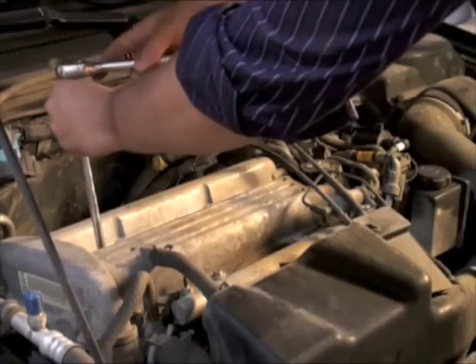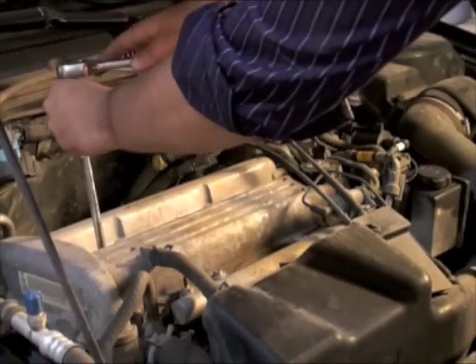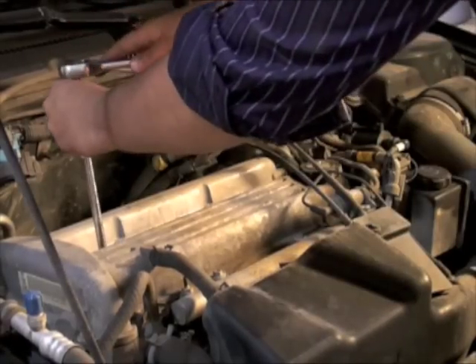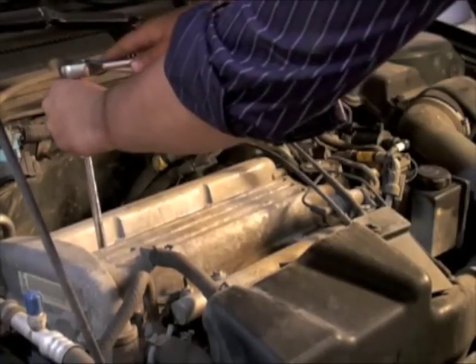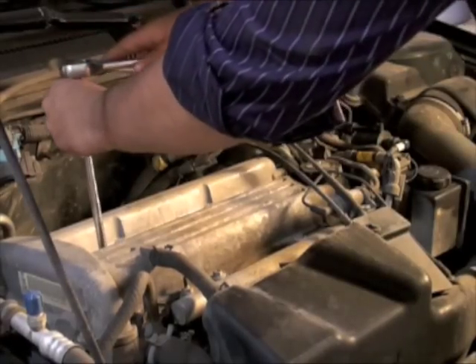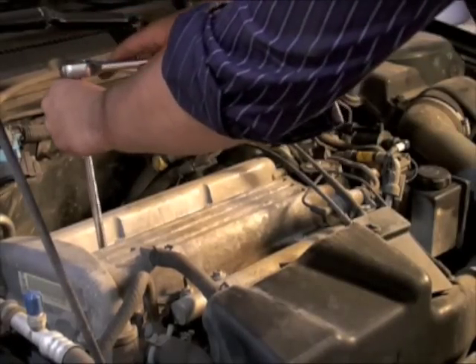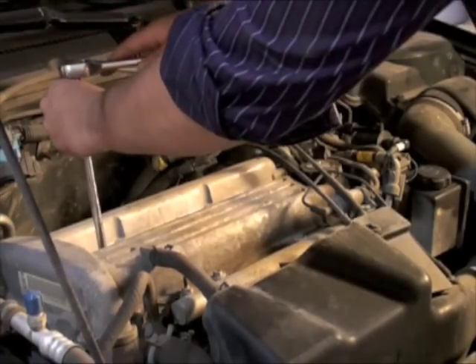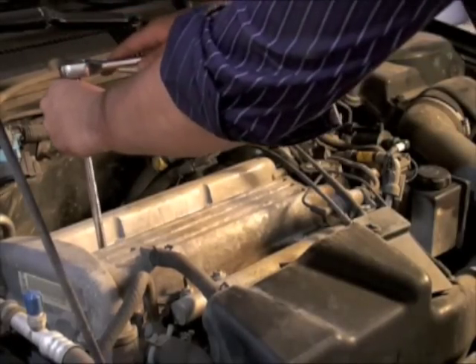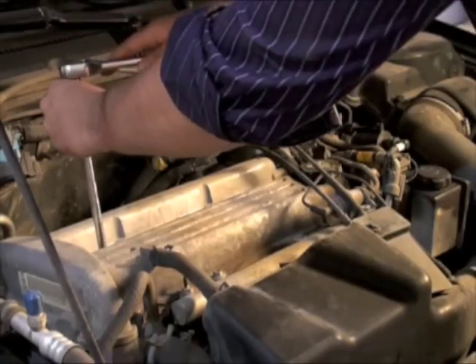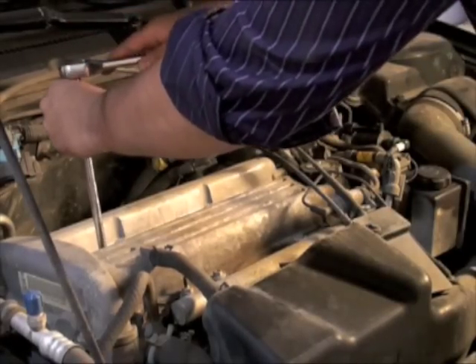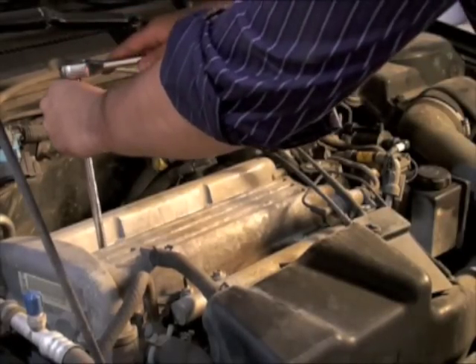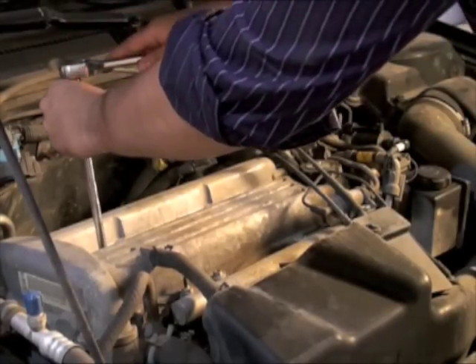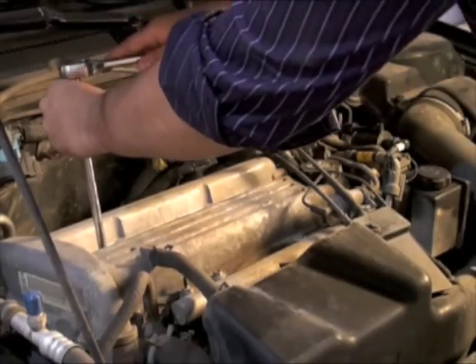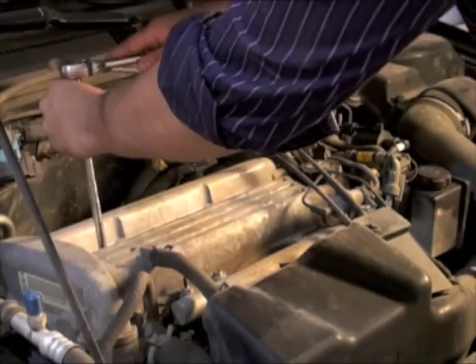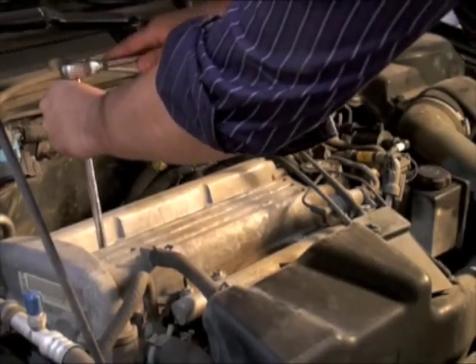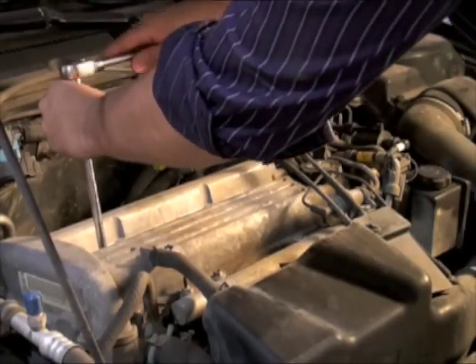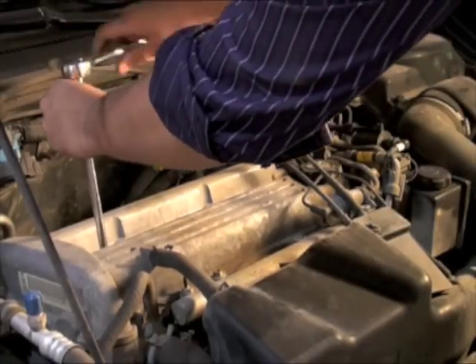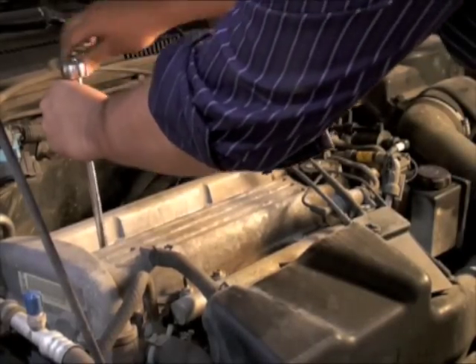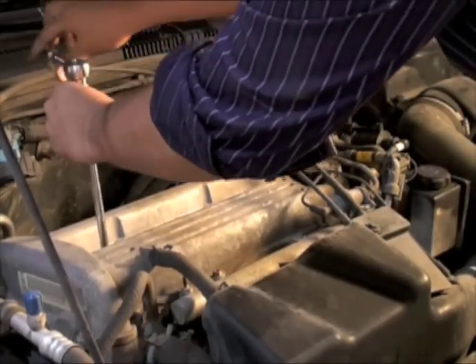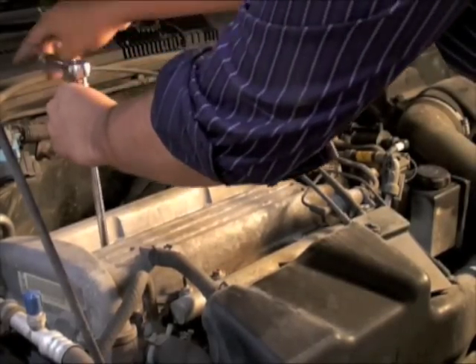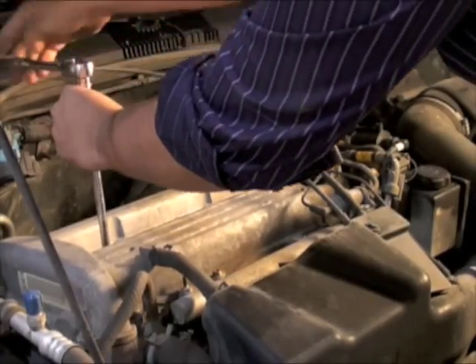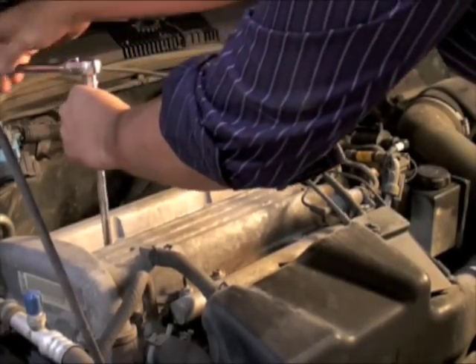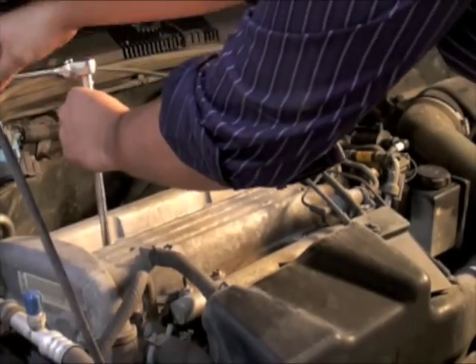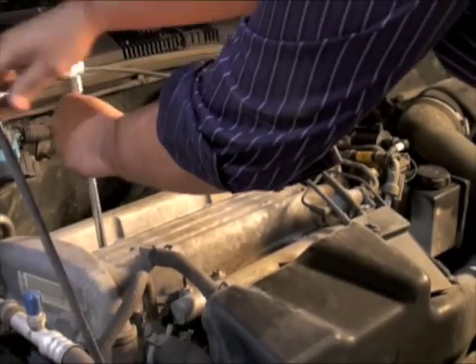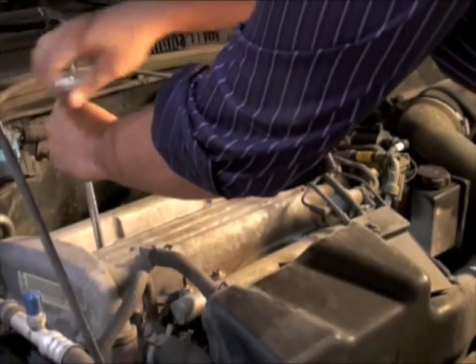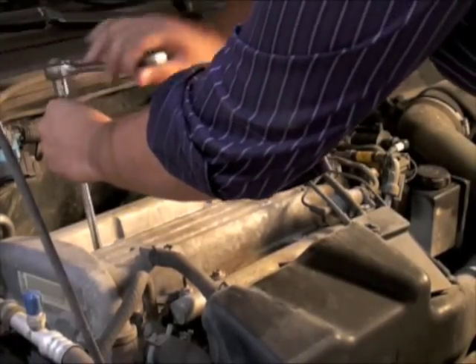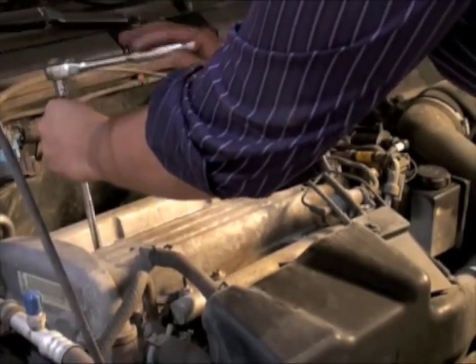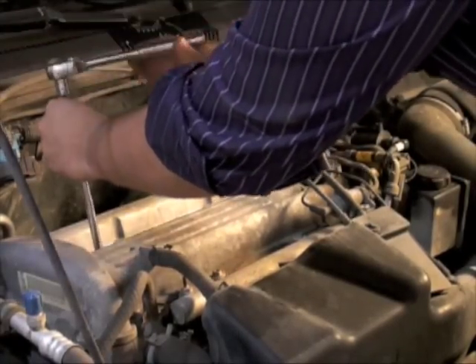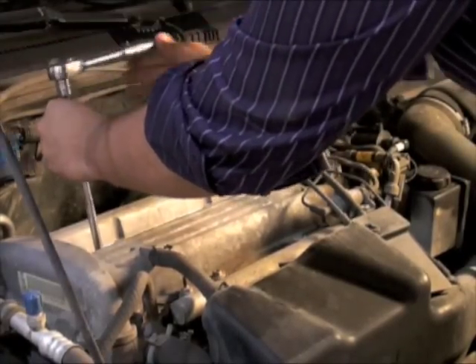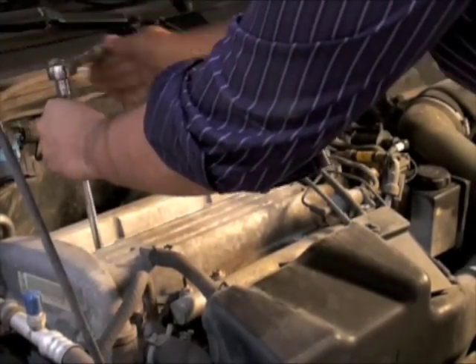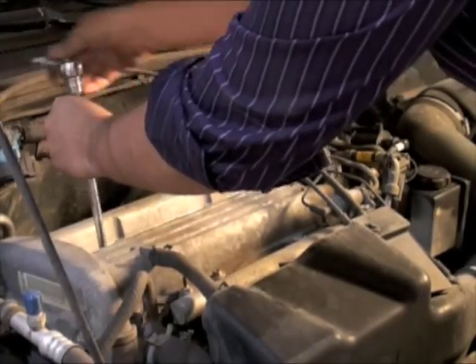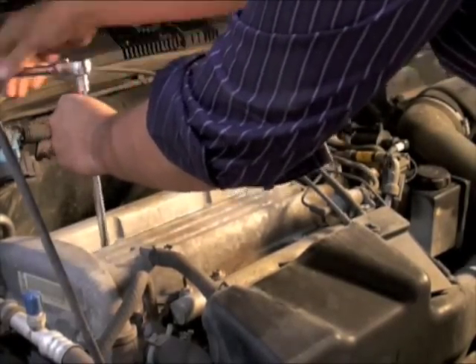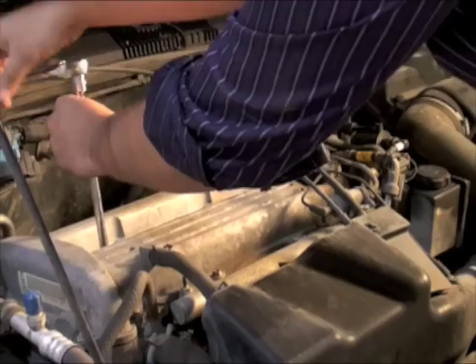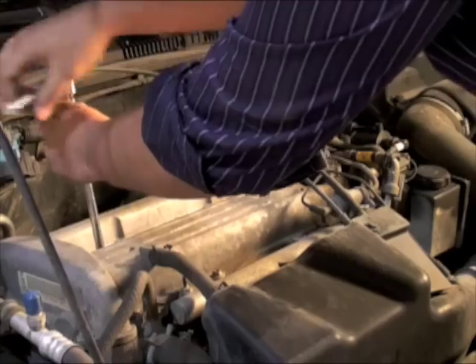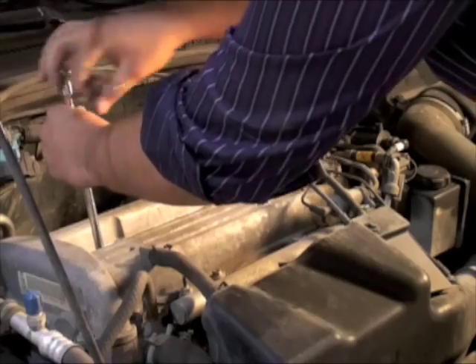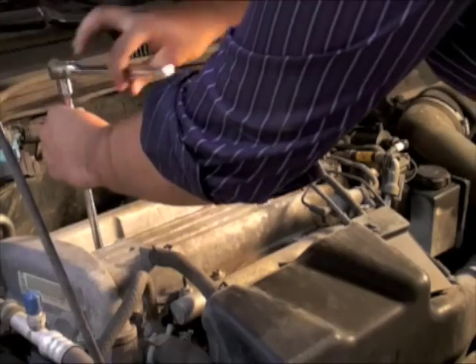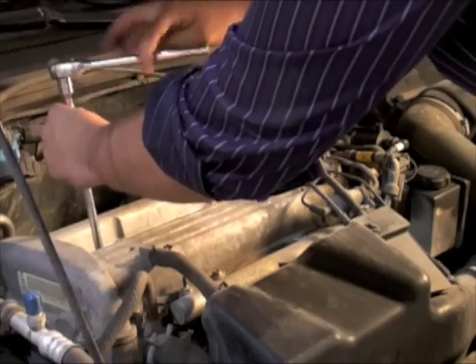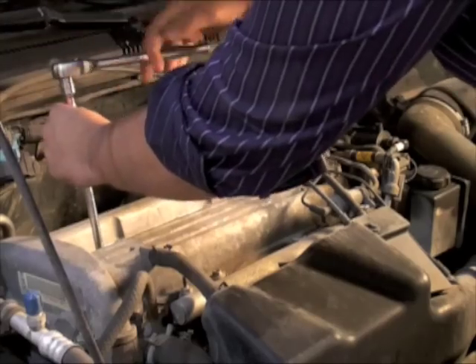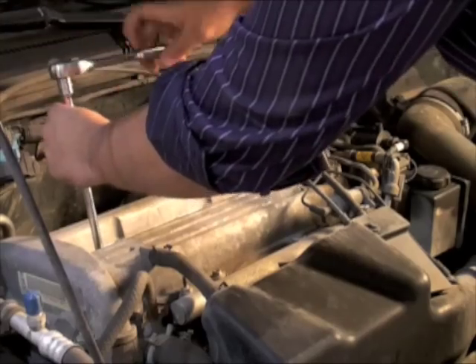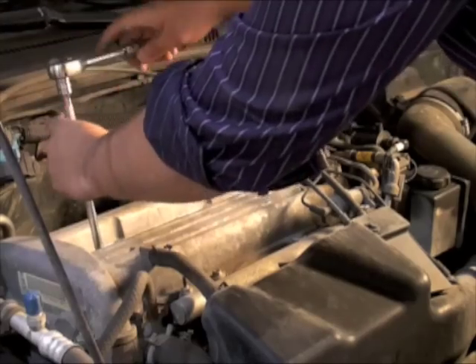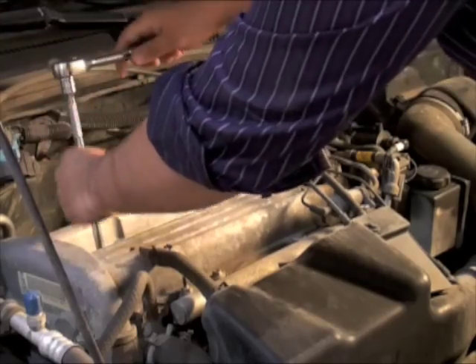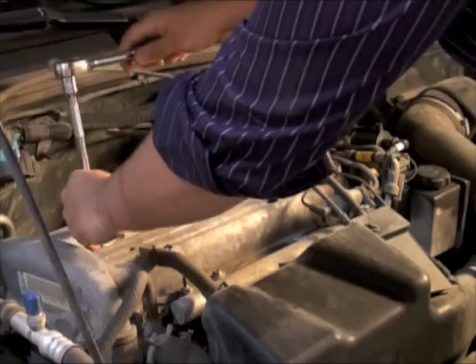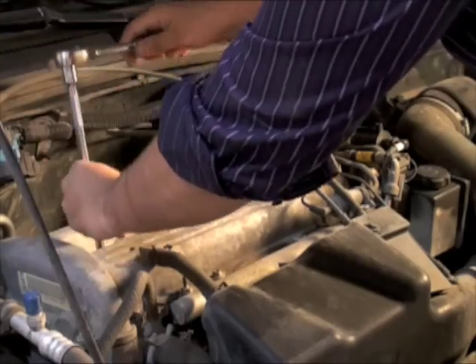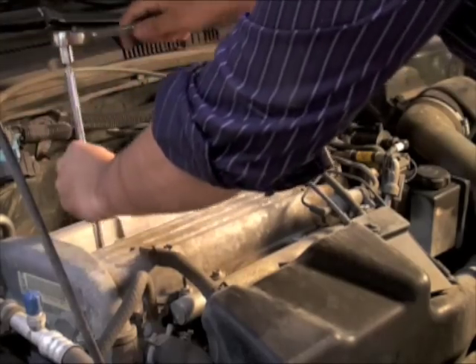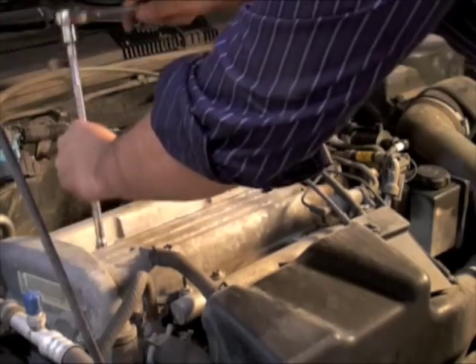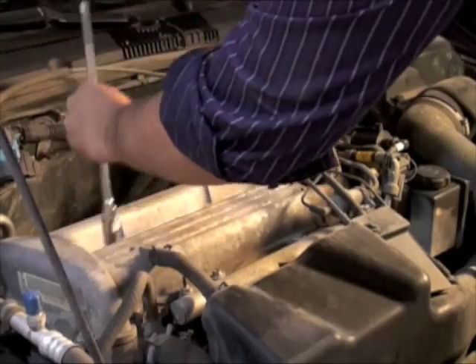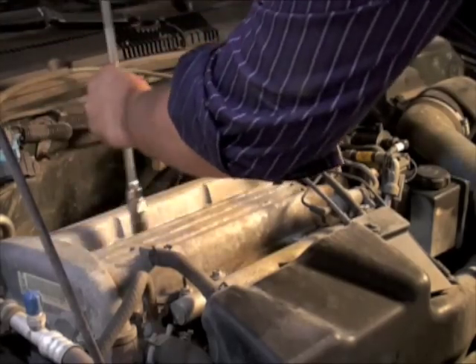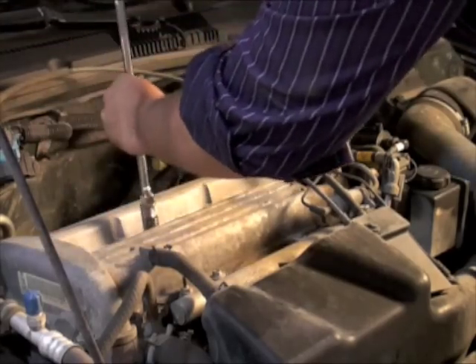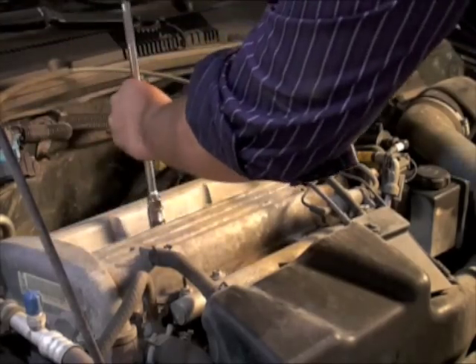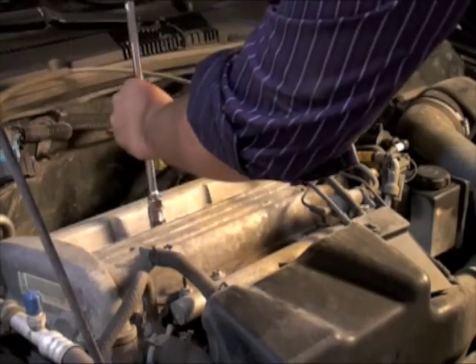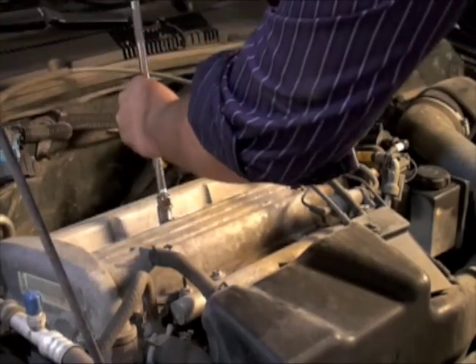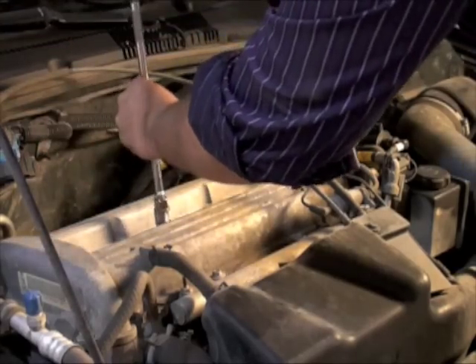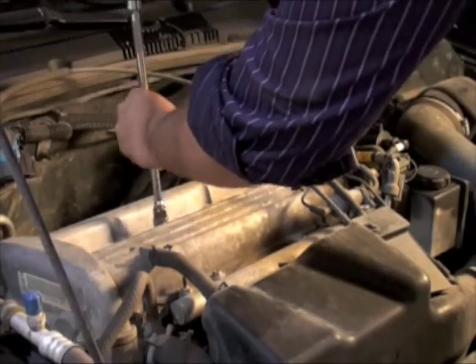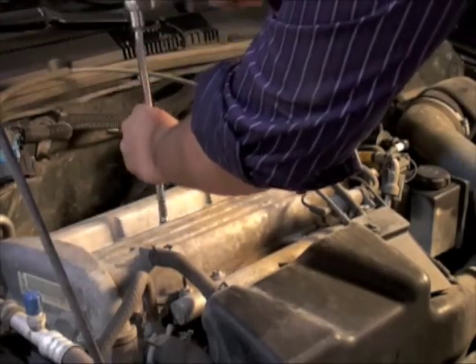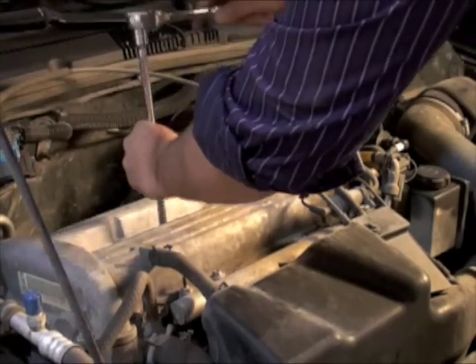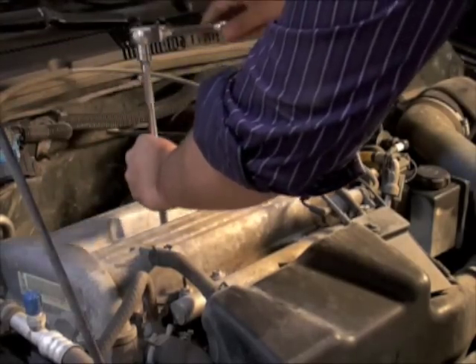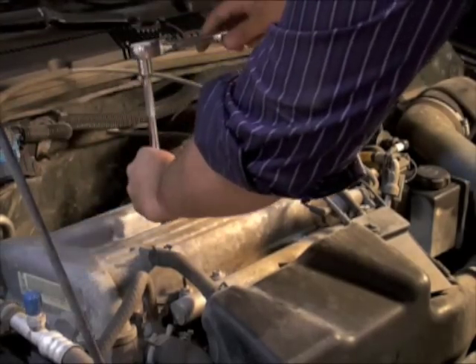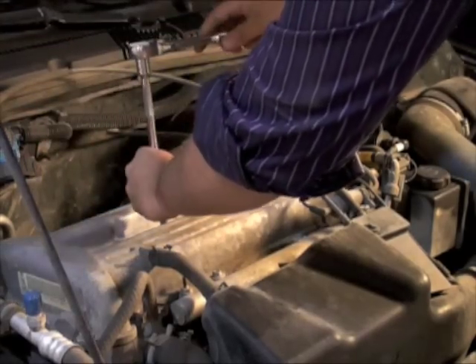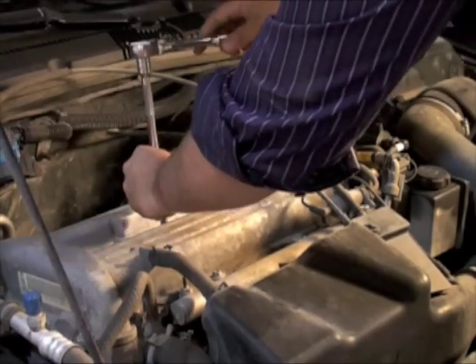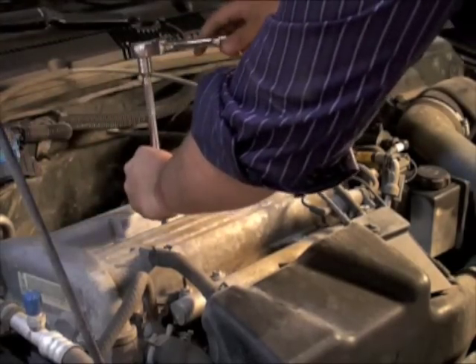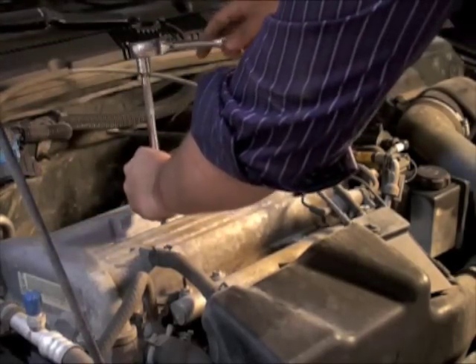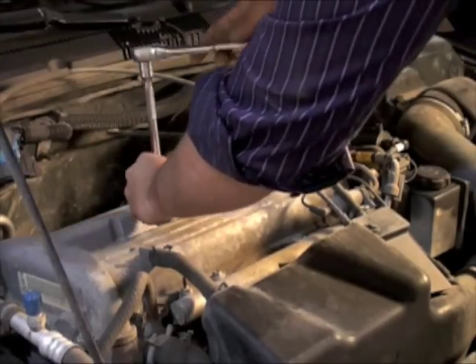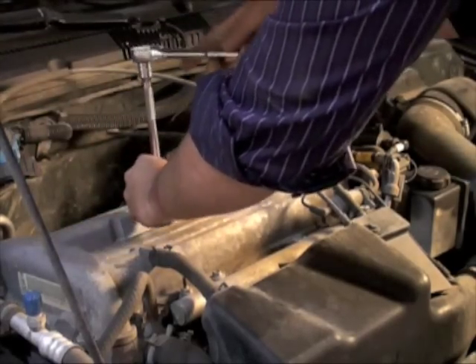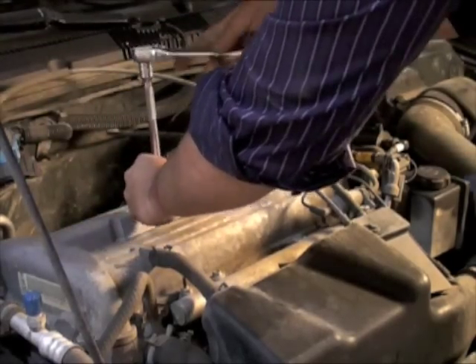Now we can begin to remove the spark plugs. If spark plugs are hard to remove, penetrating oil can be used to help loosen them.